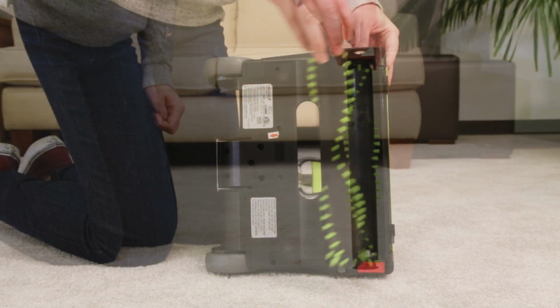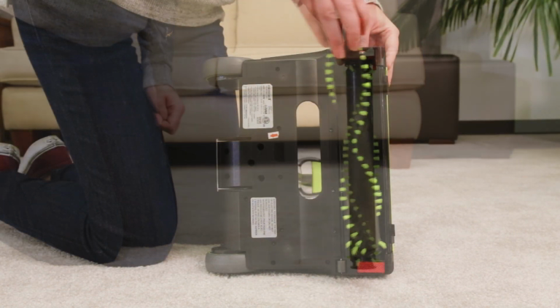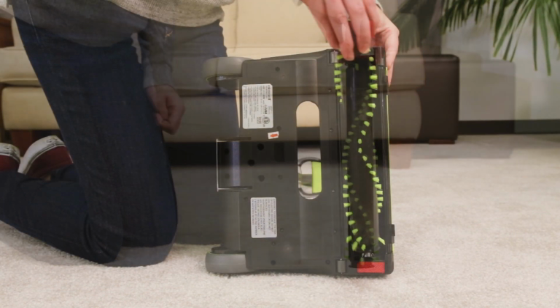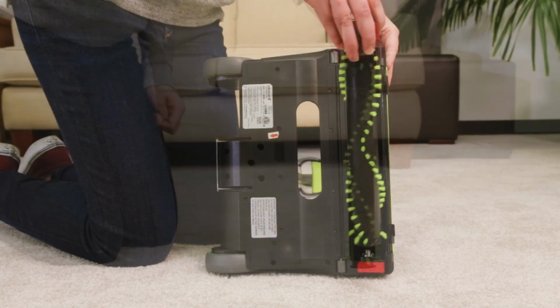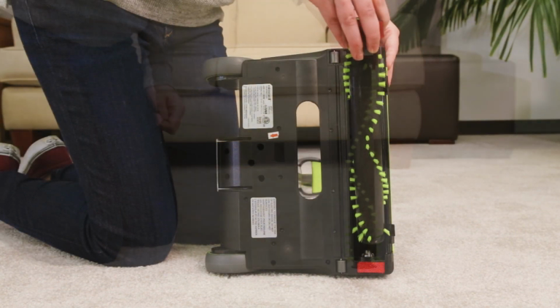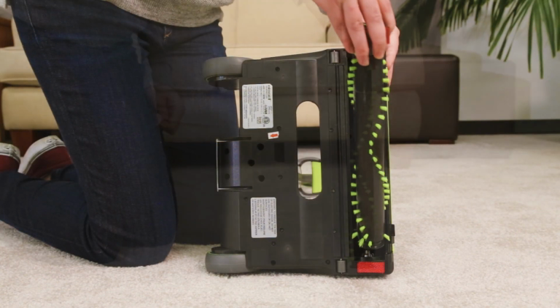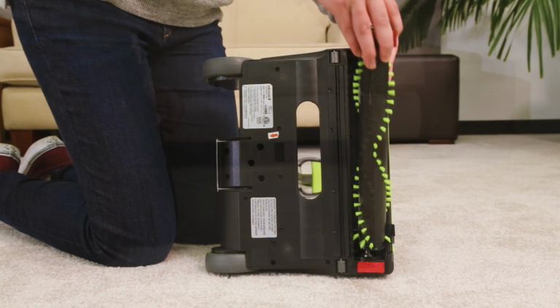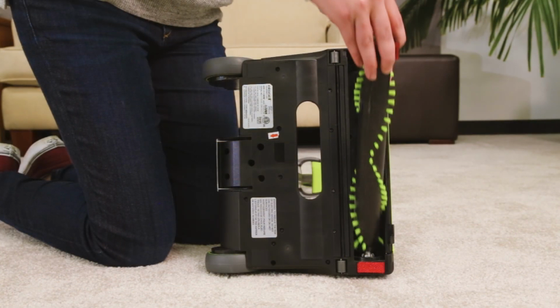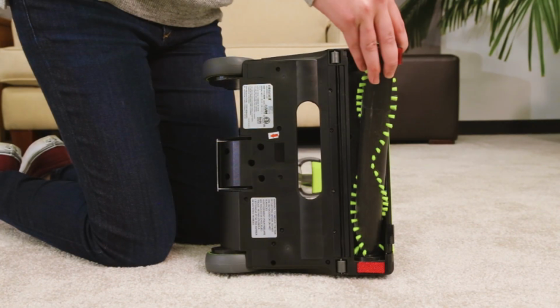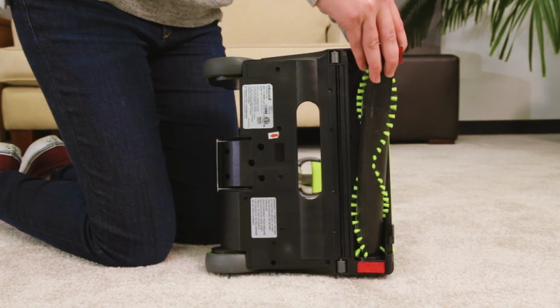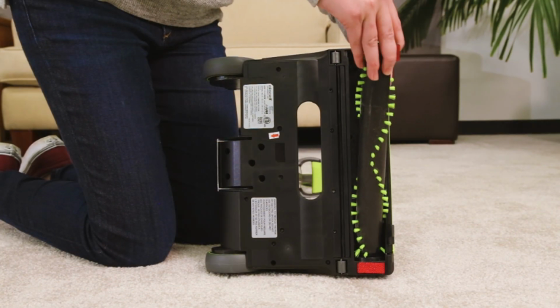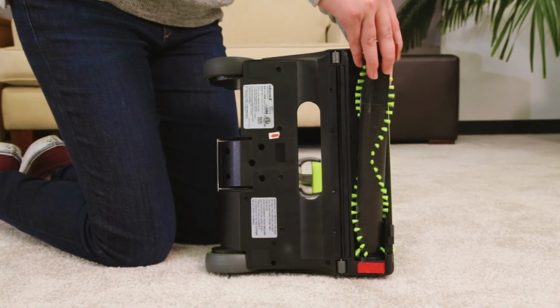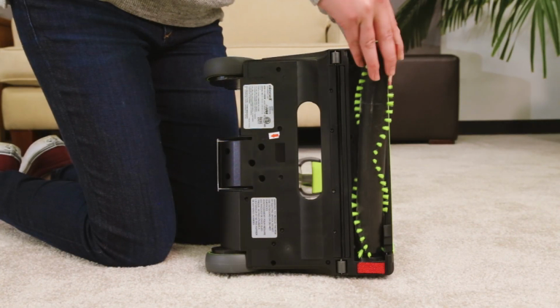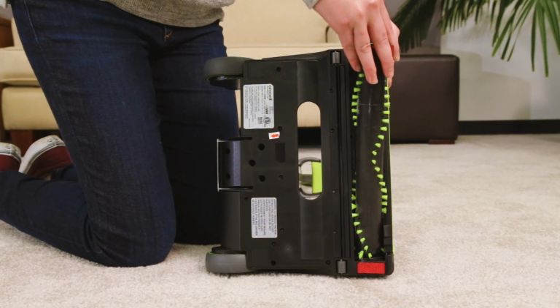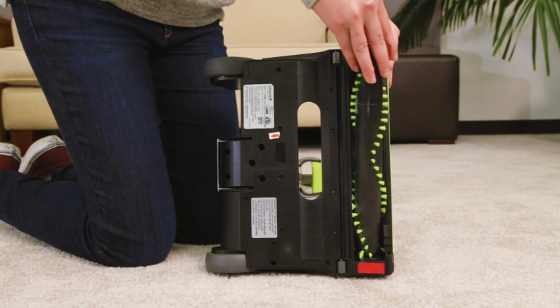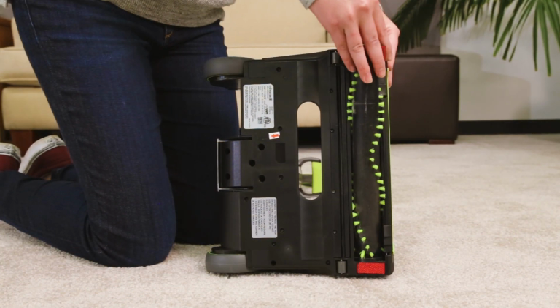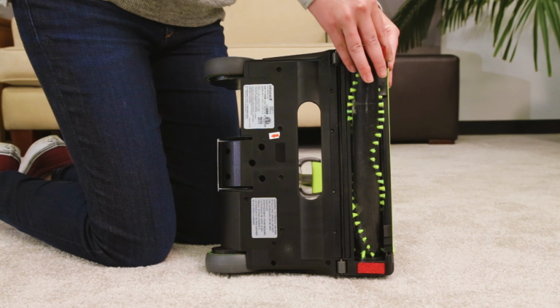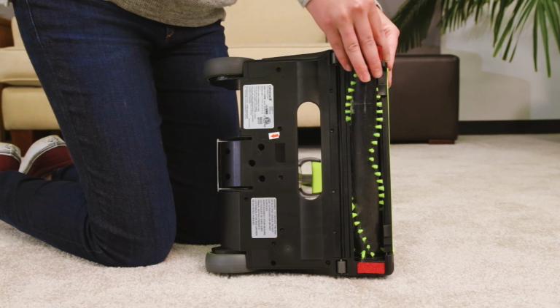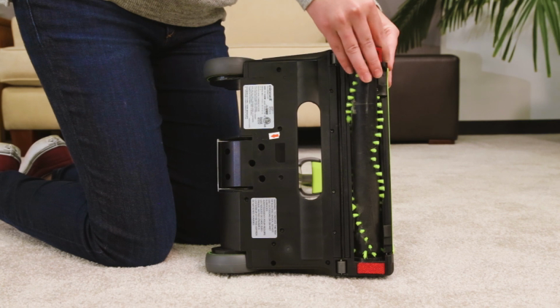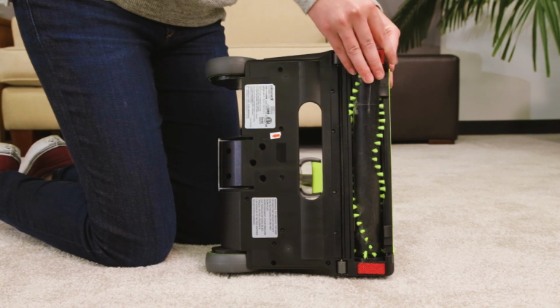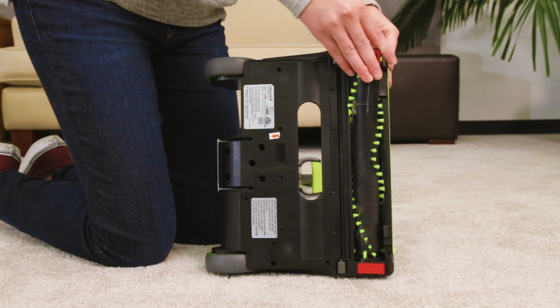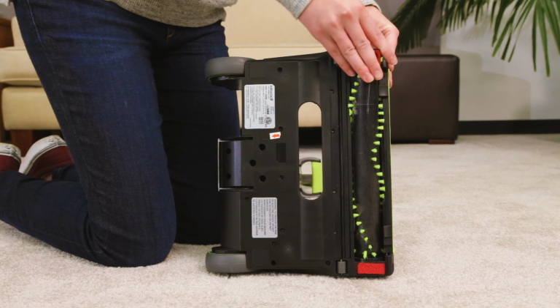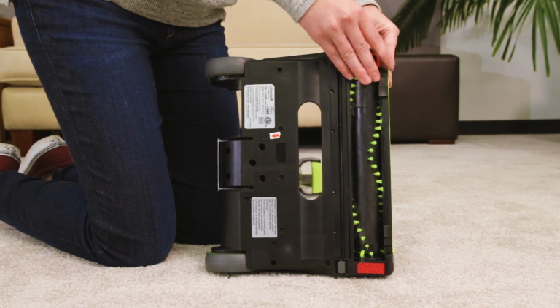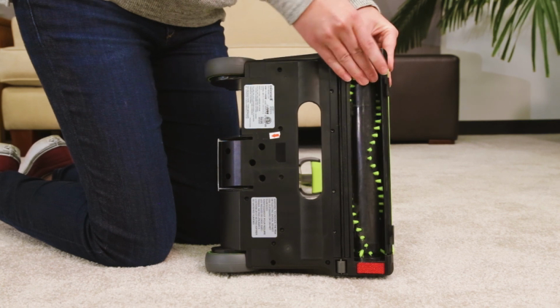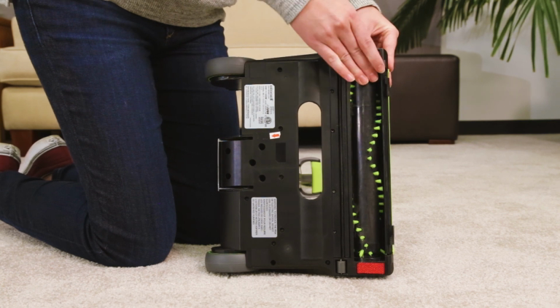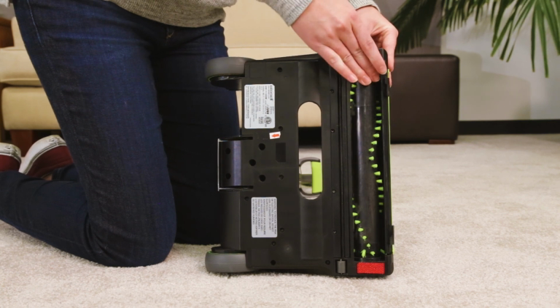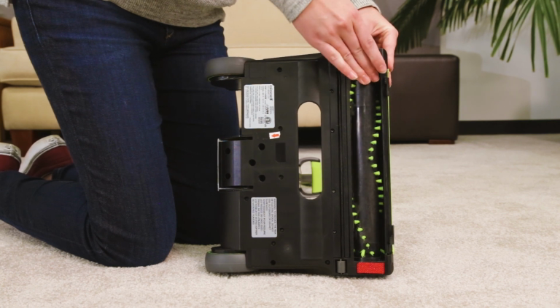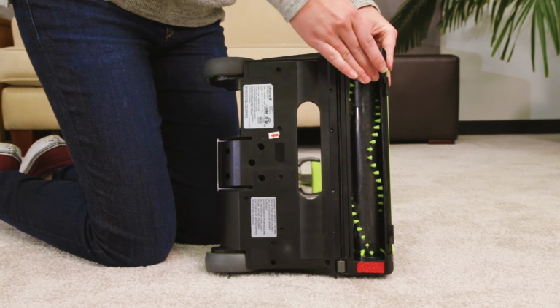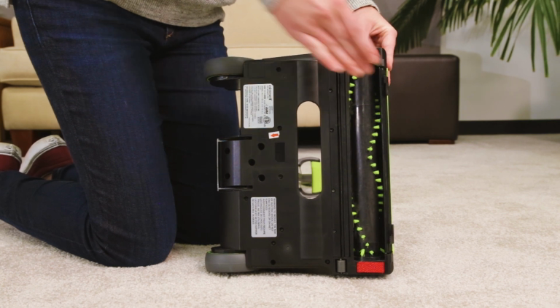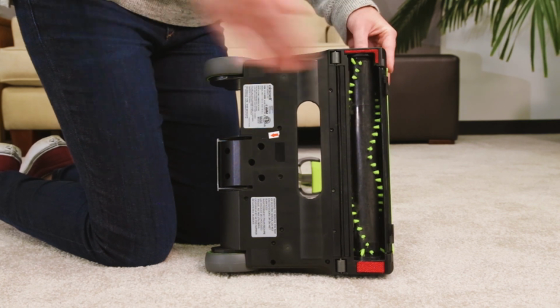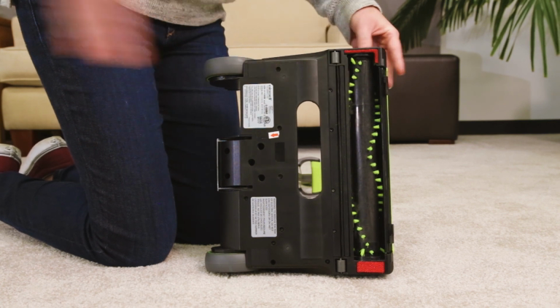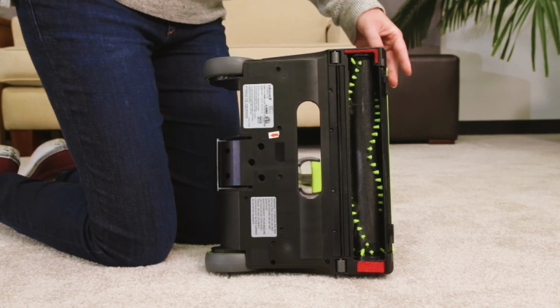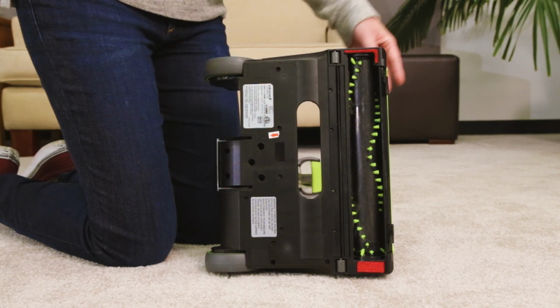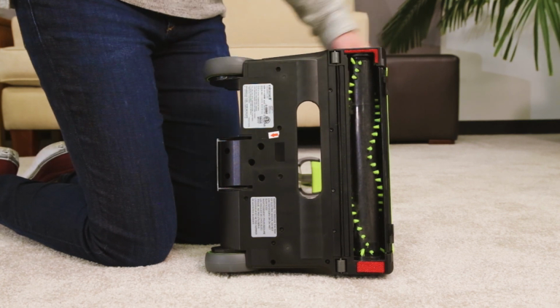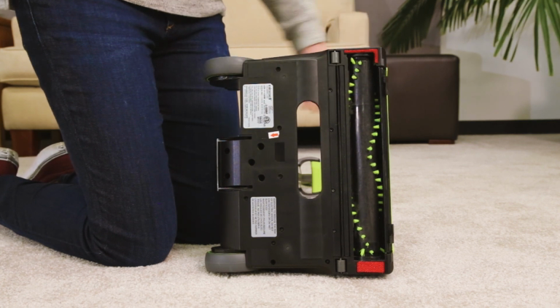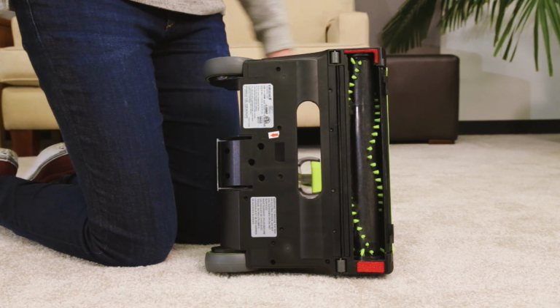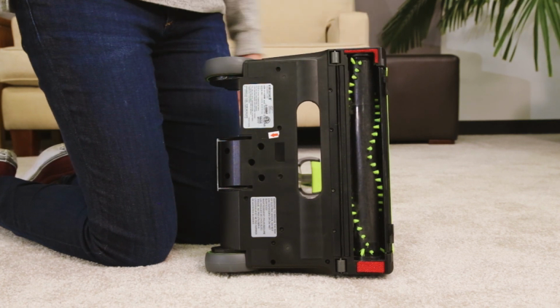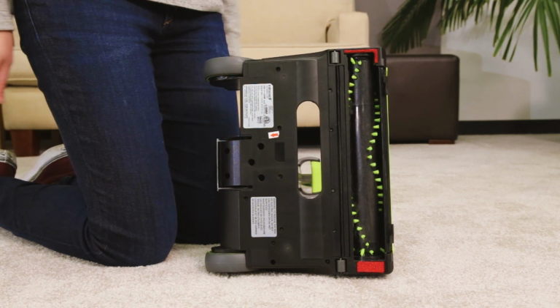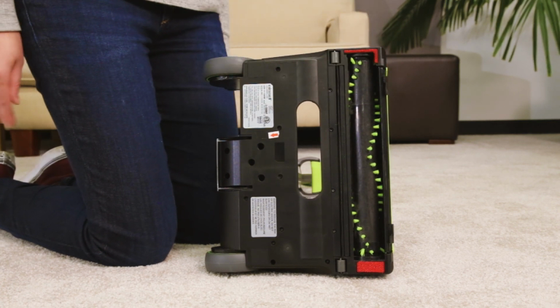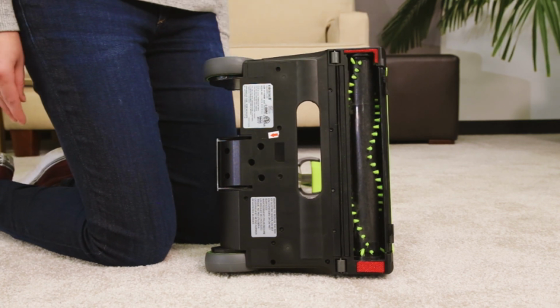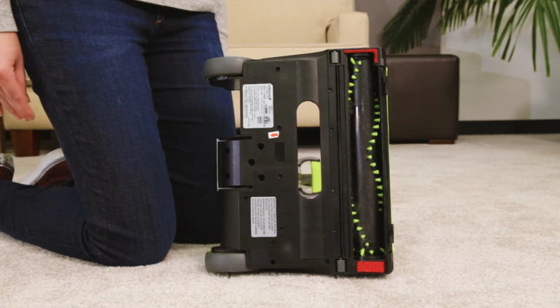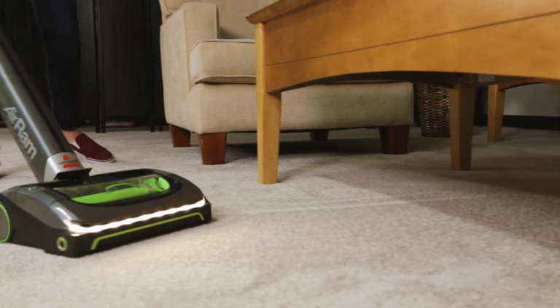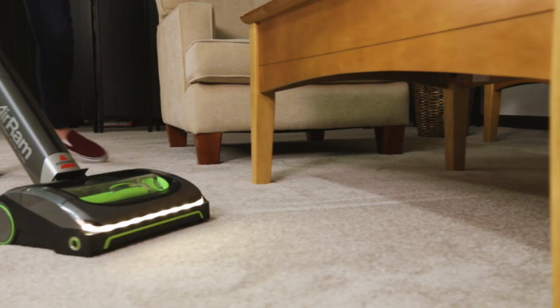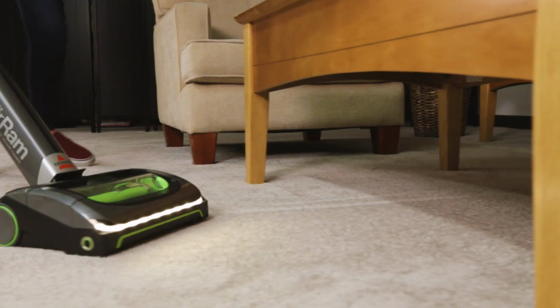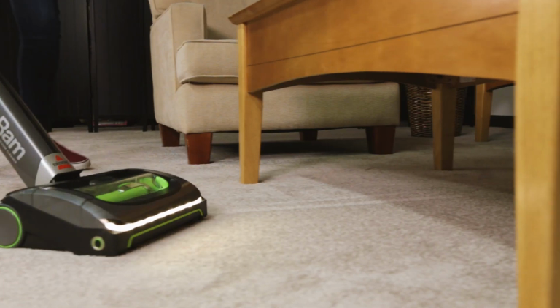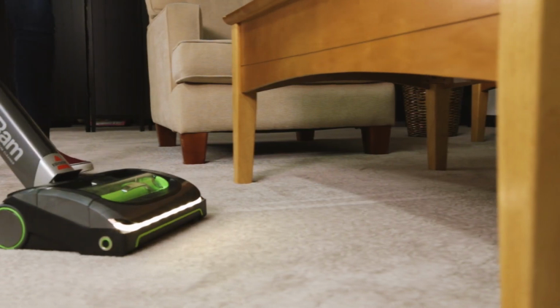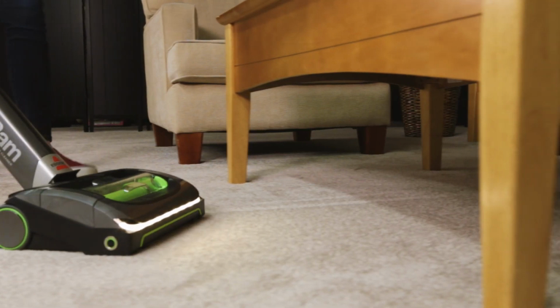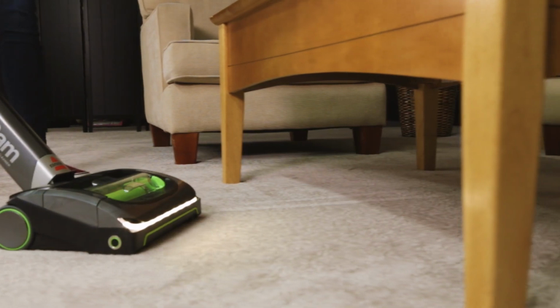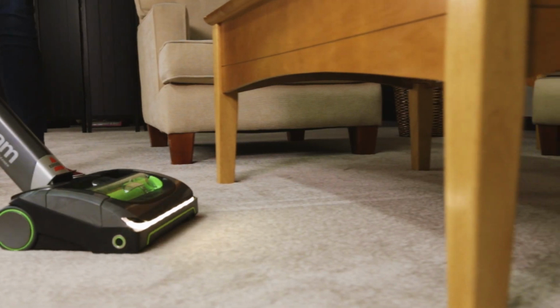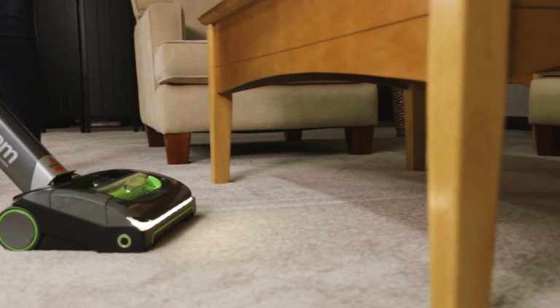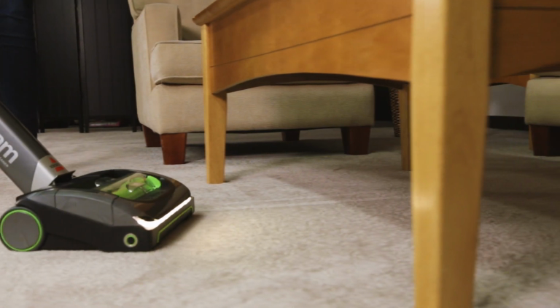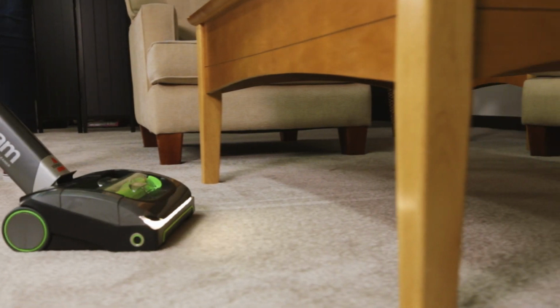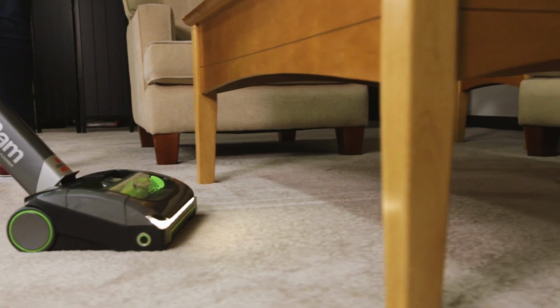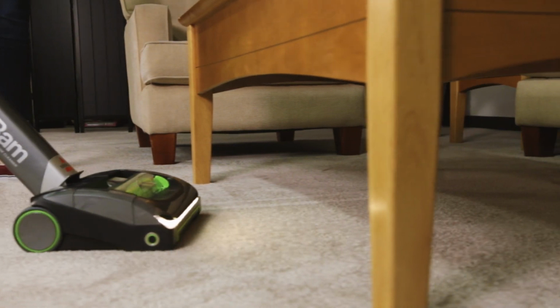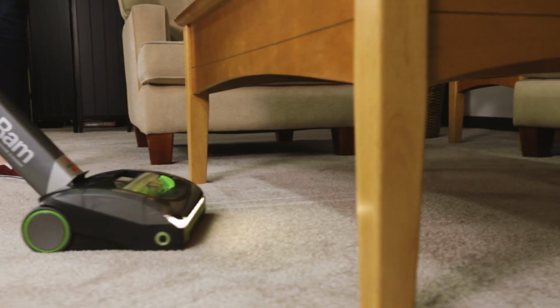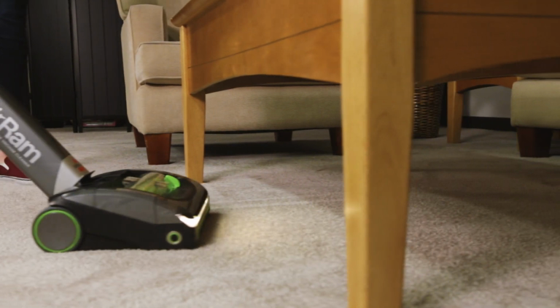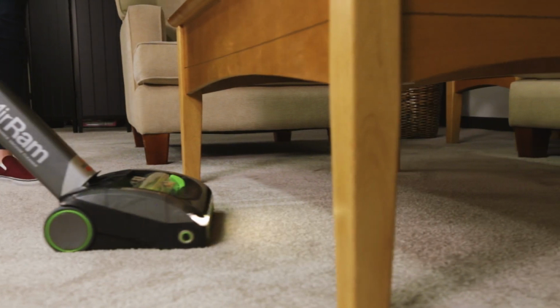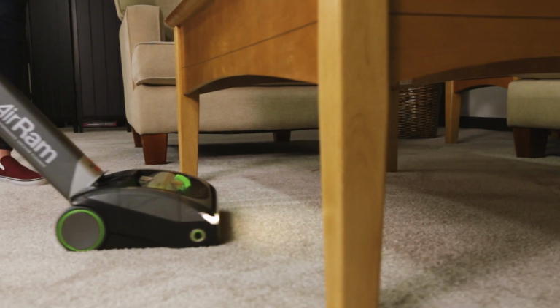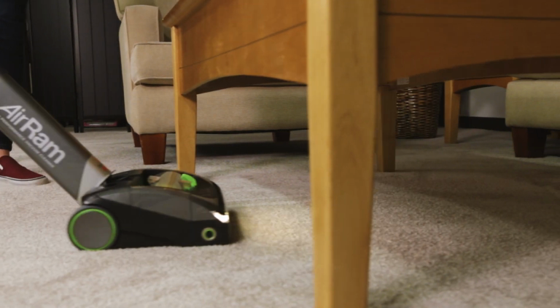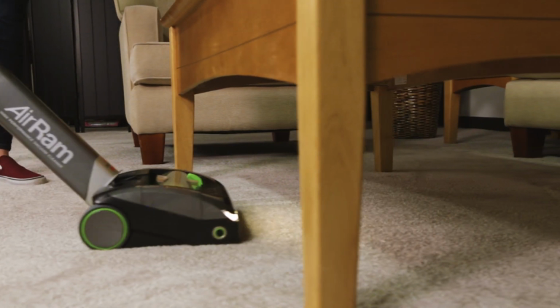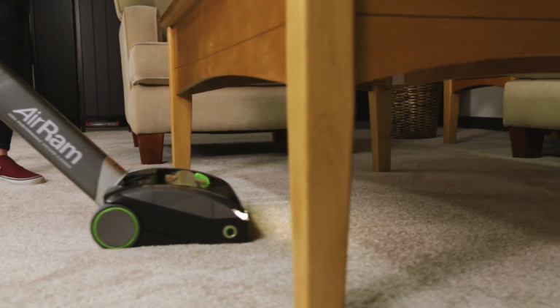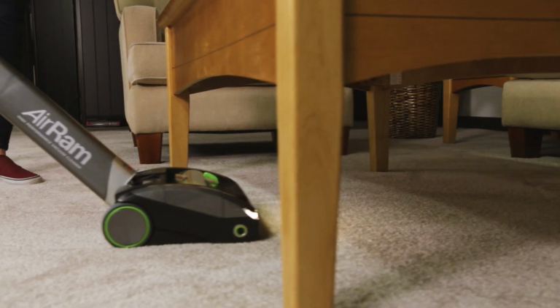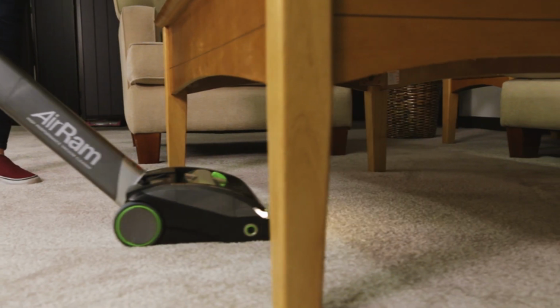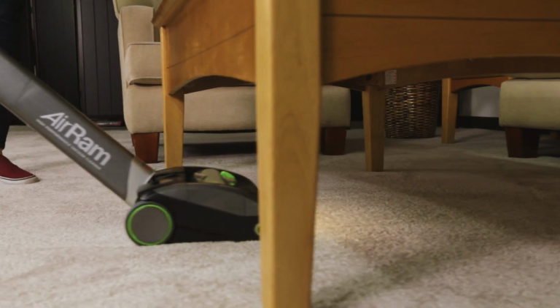Reinsert the brush roll by placing it on the opposite side of the button. Your brush roll is now cleared and ready to go.